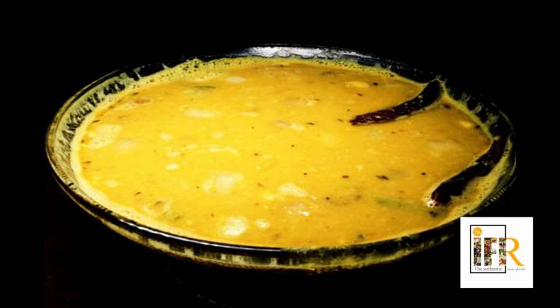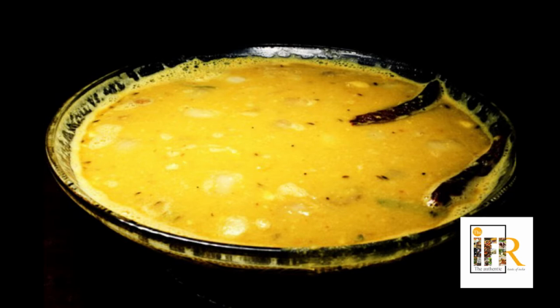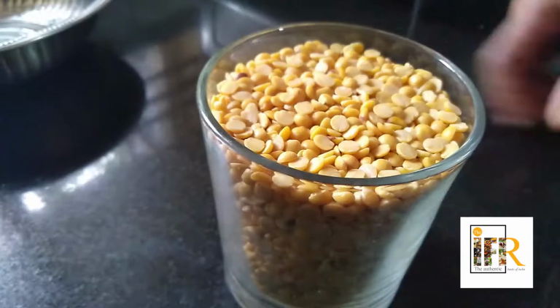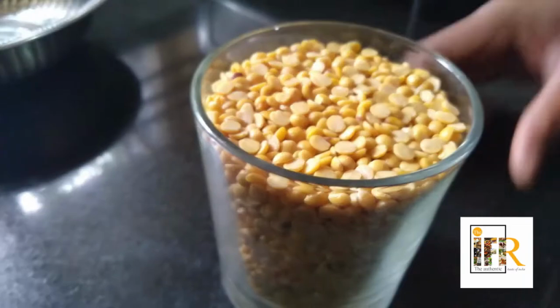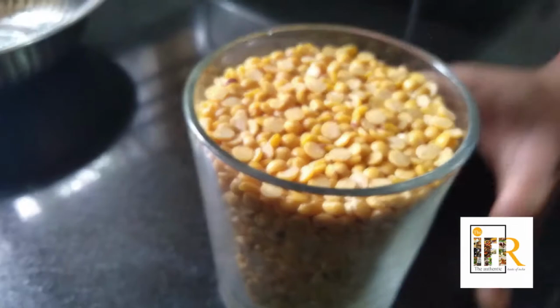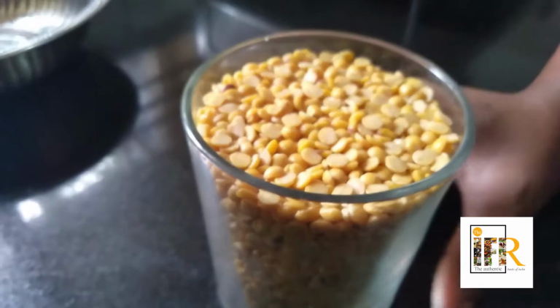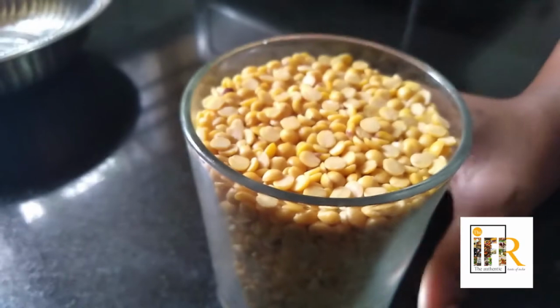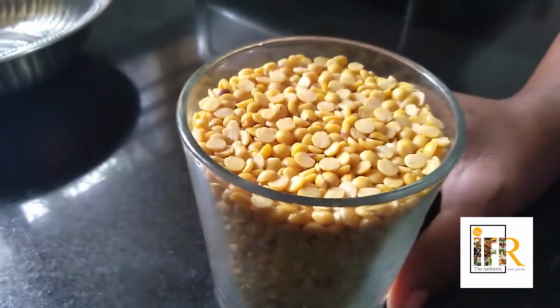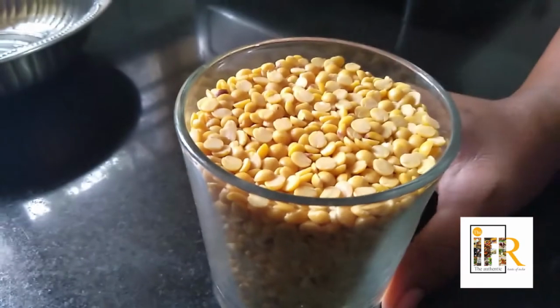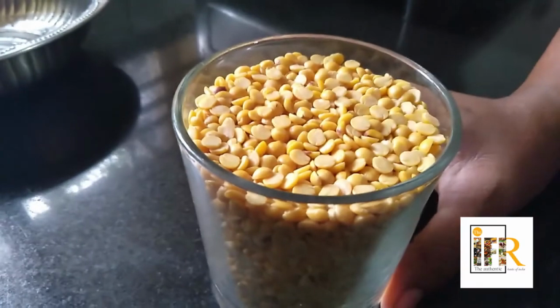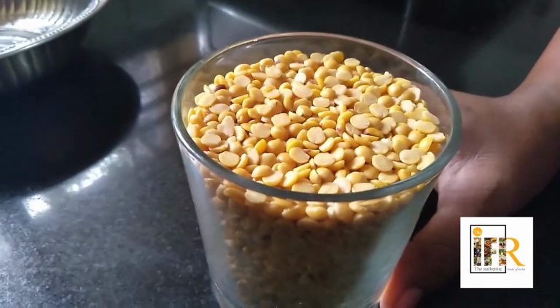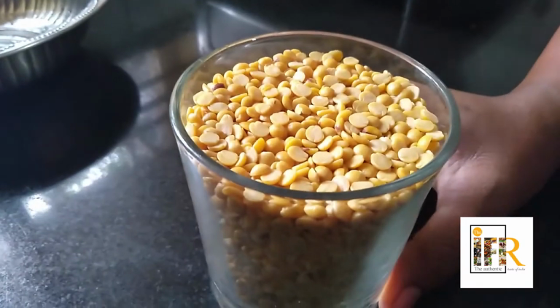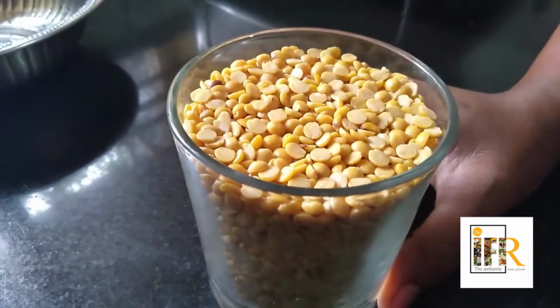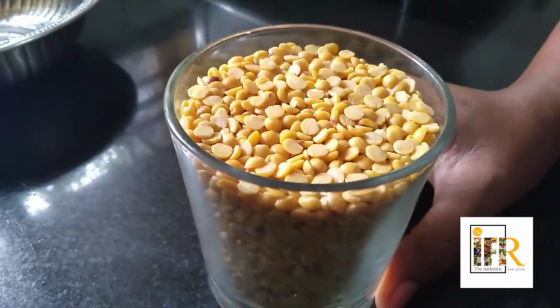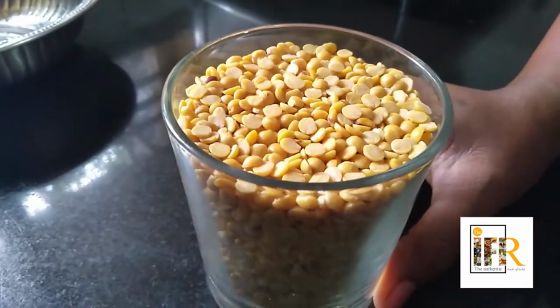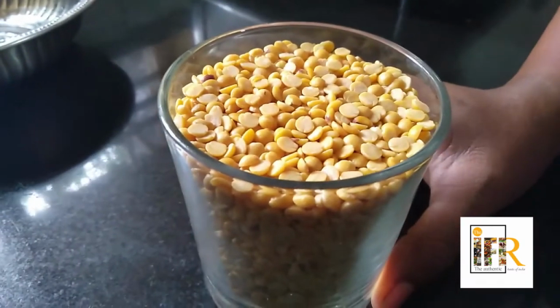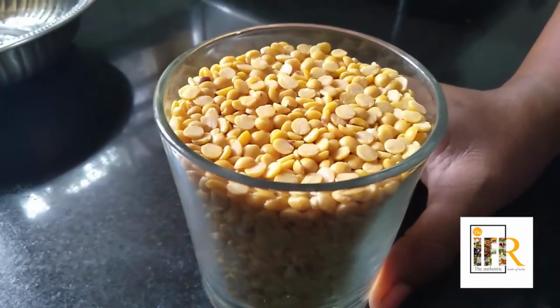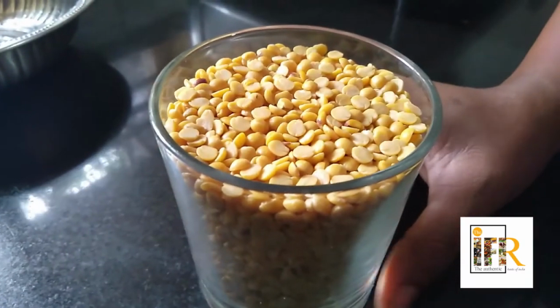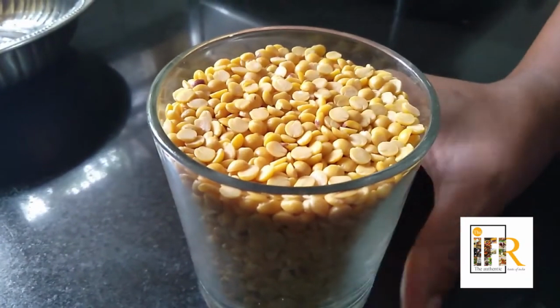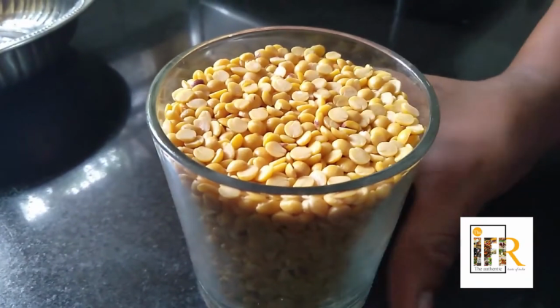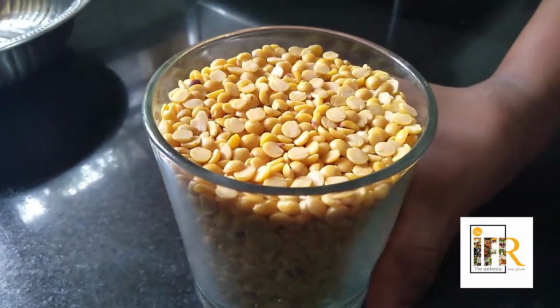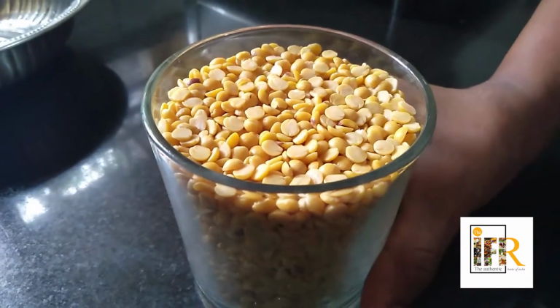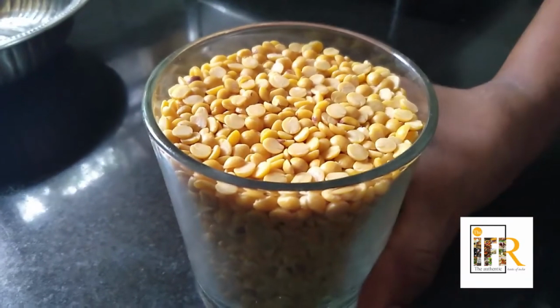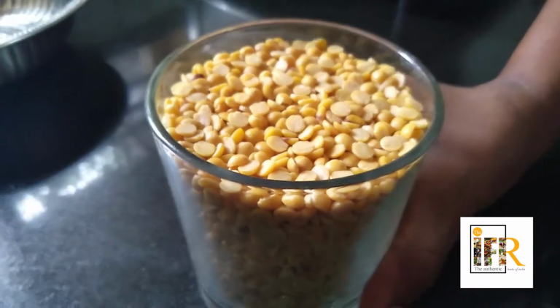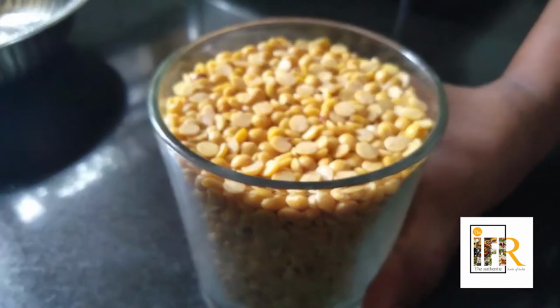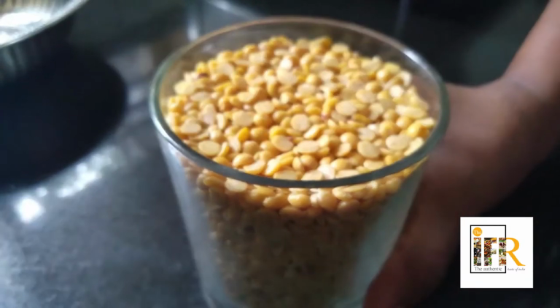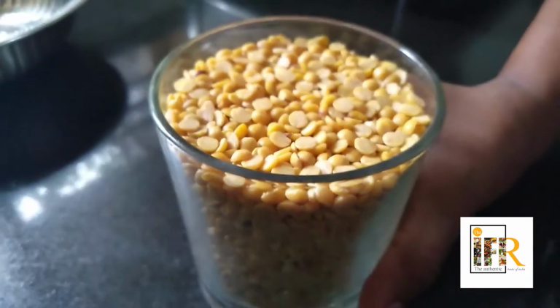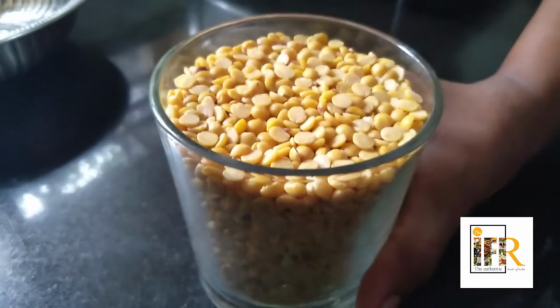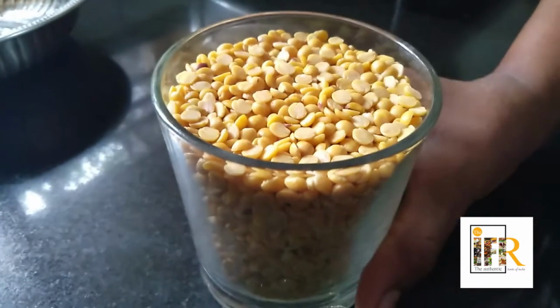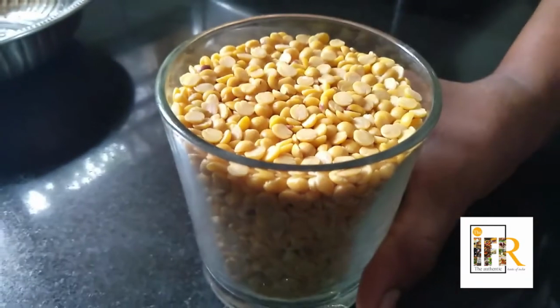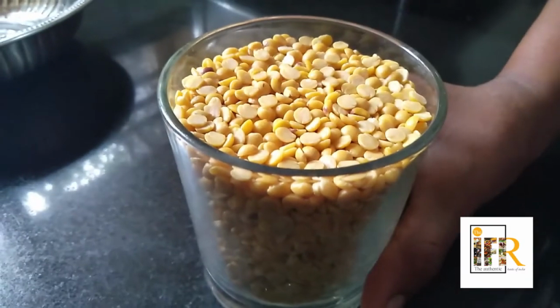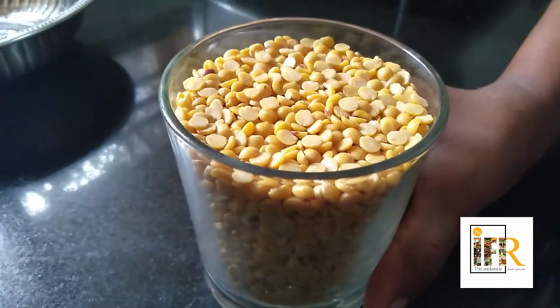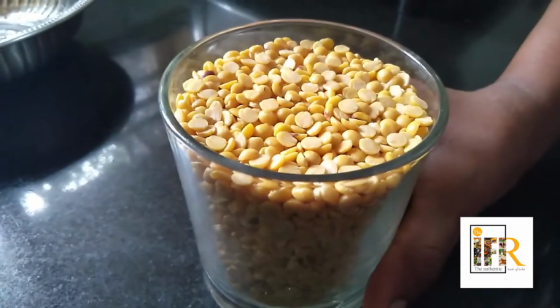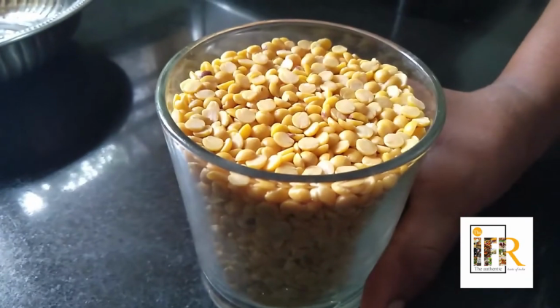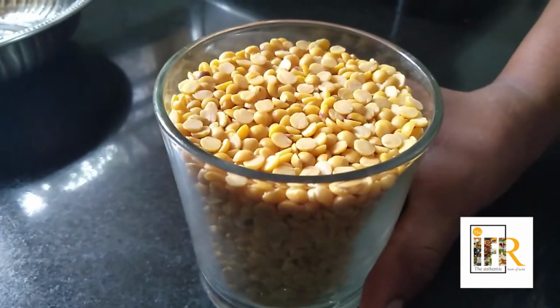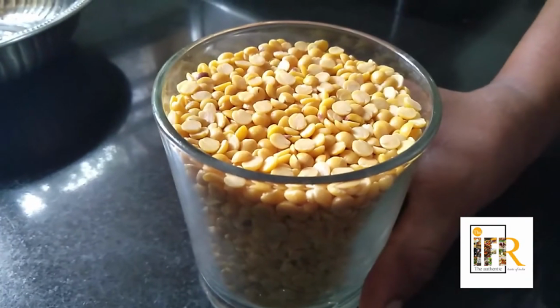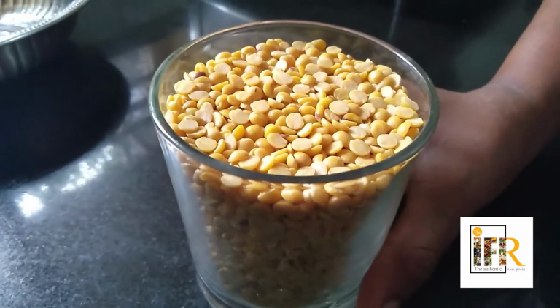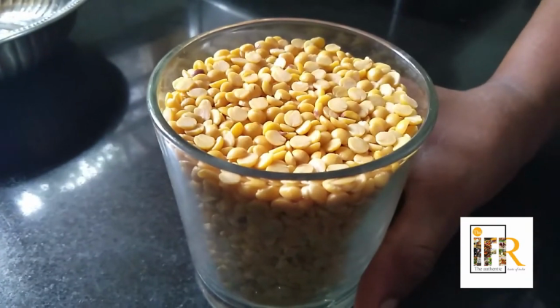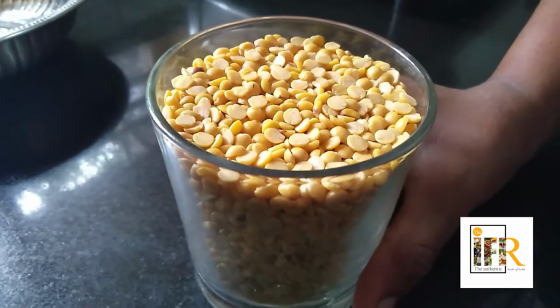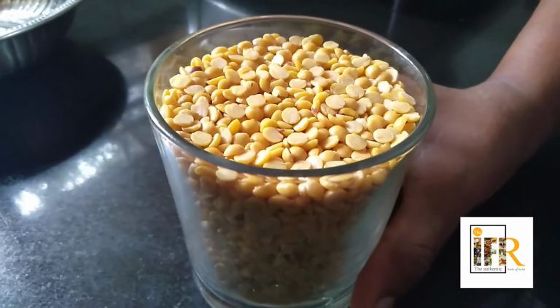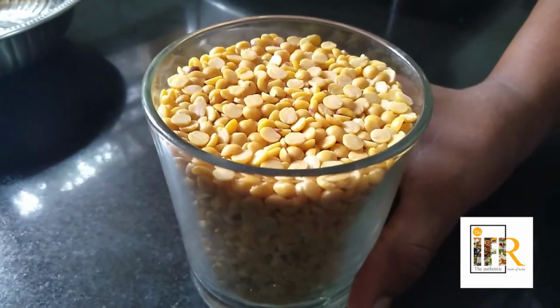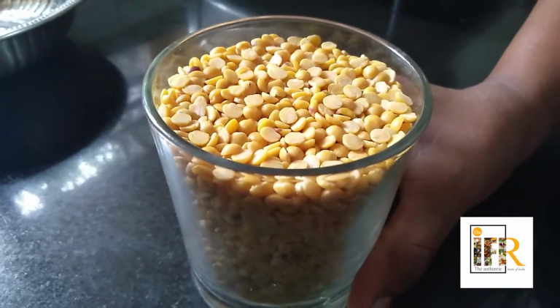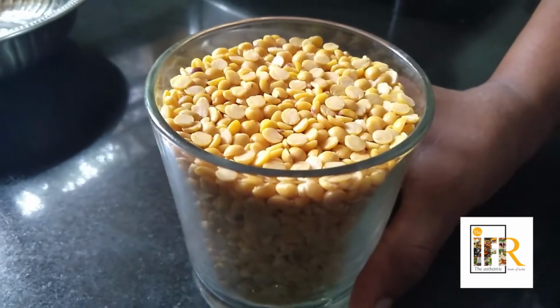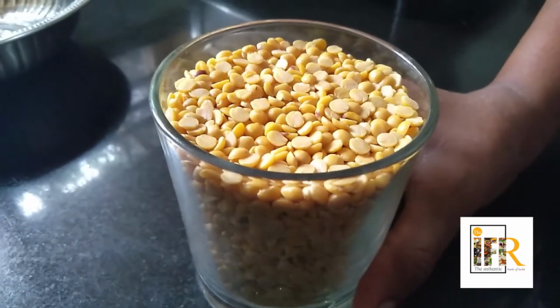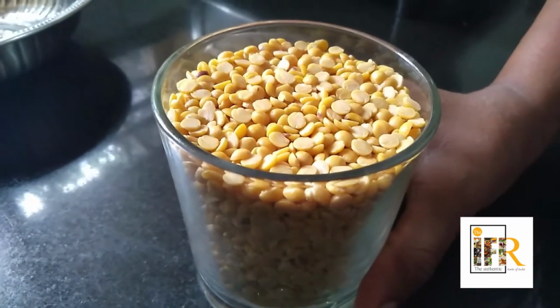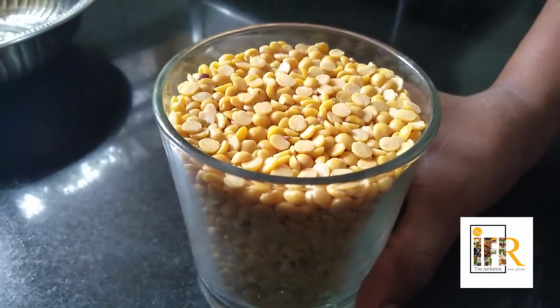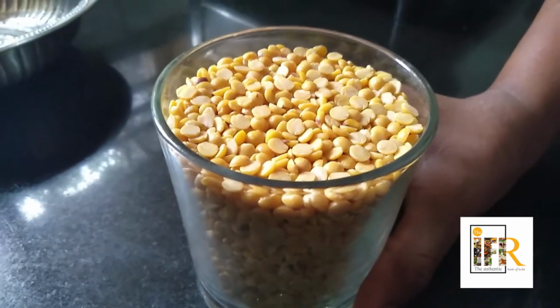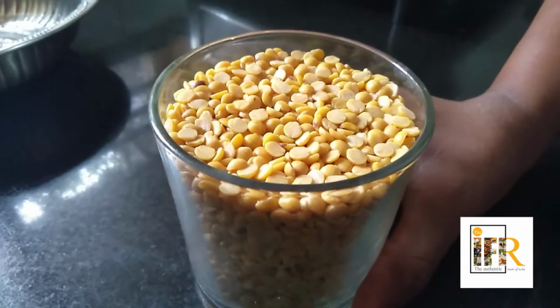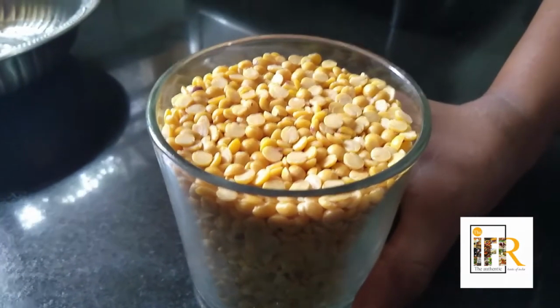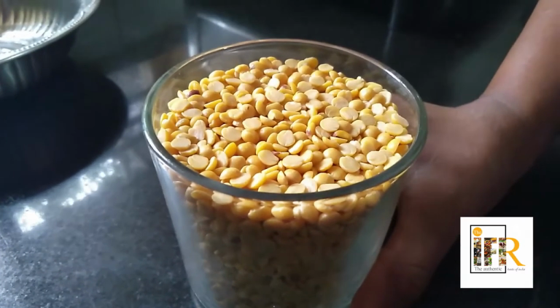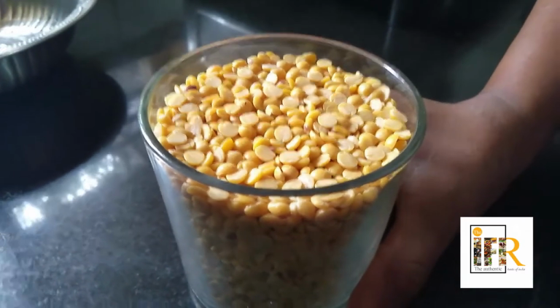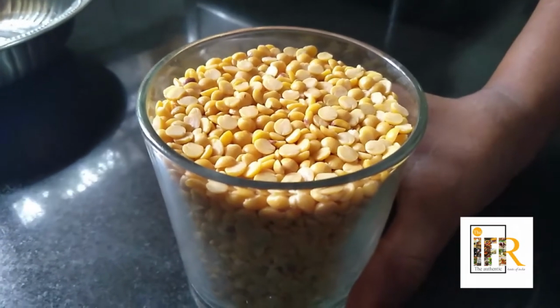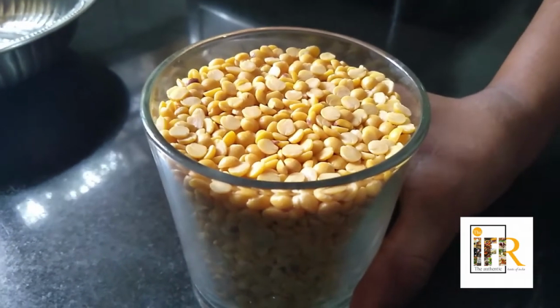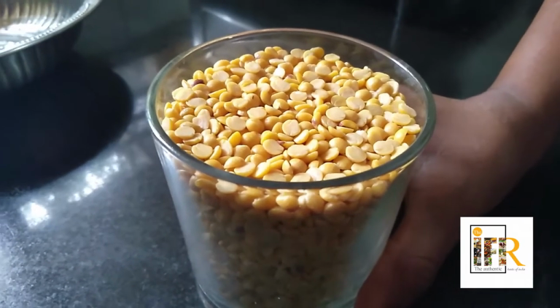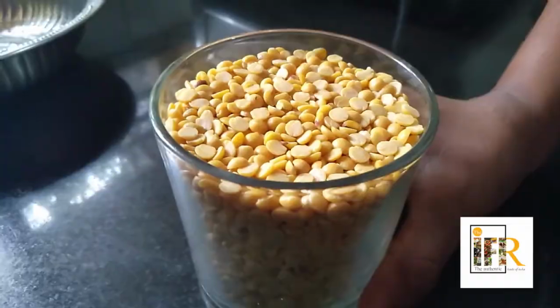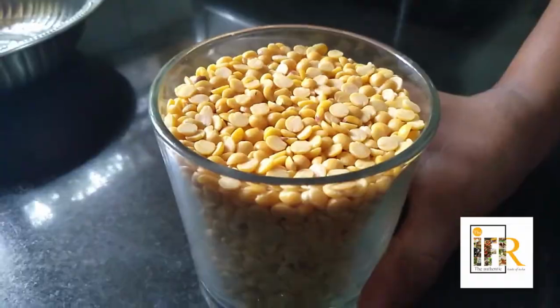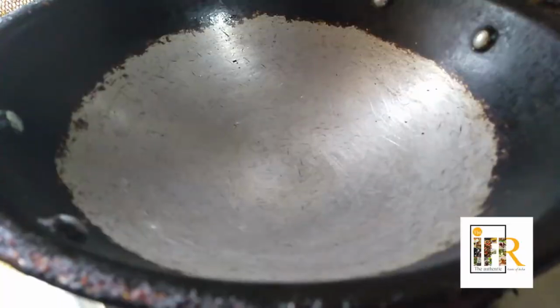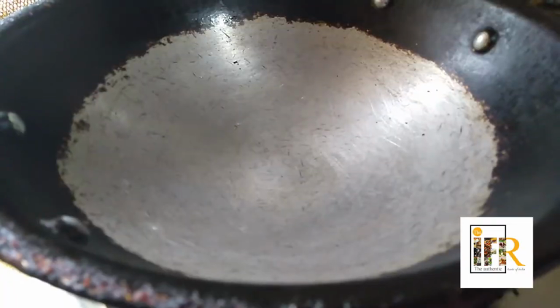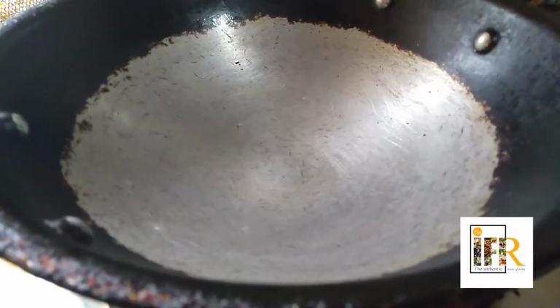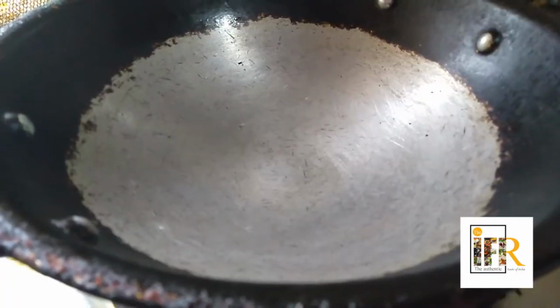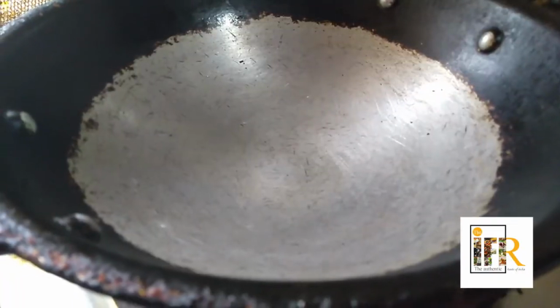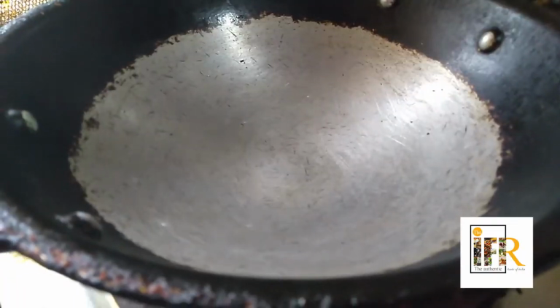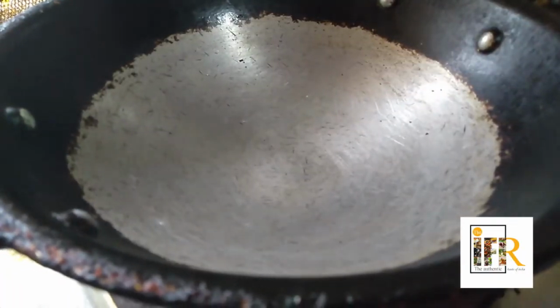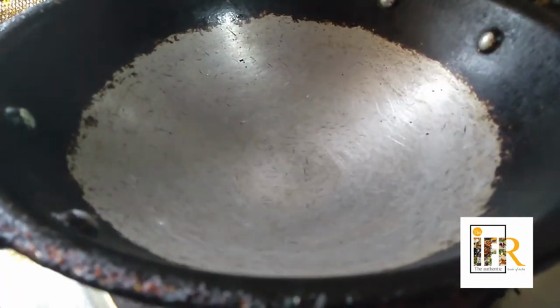I have taken one cup of toor dal. Let us wash and boil this. Let us proceed further.